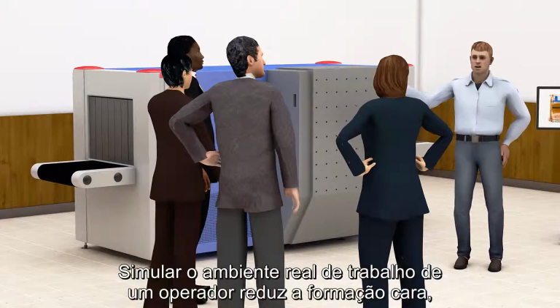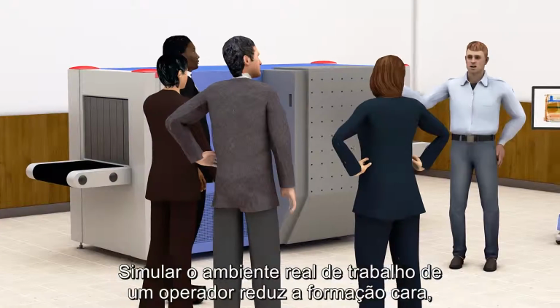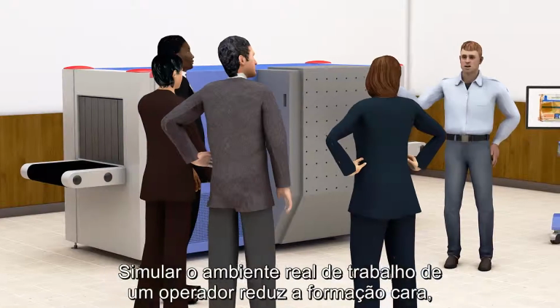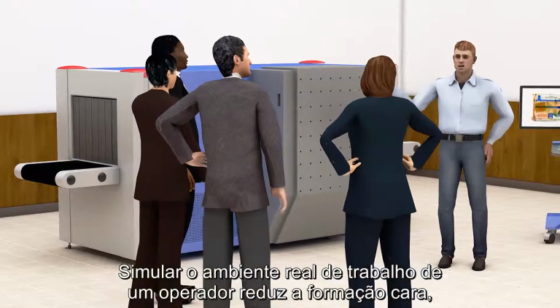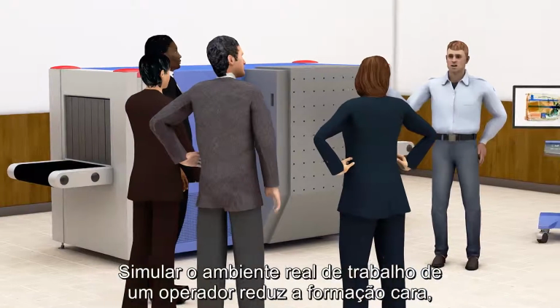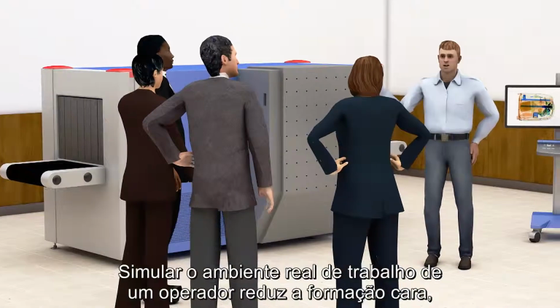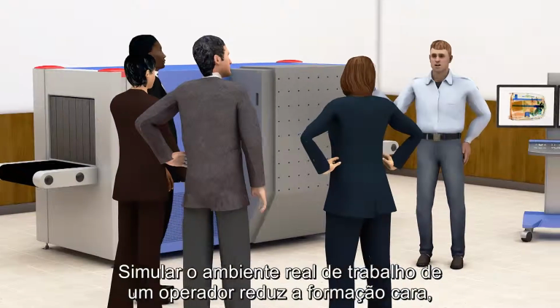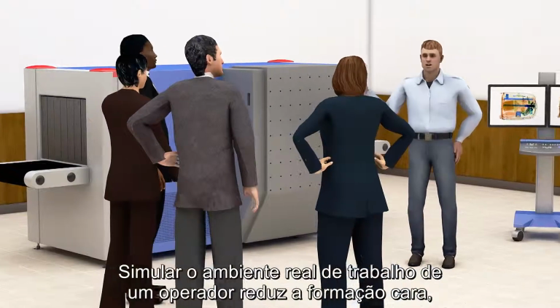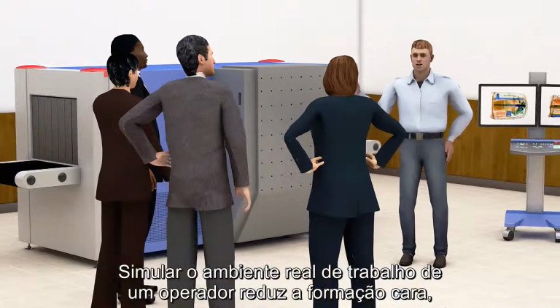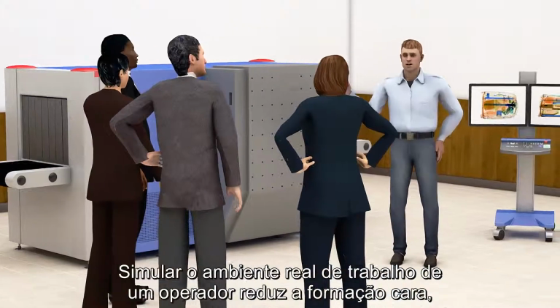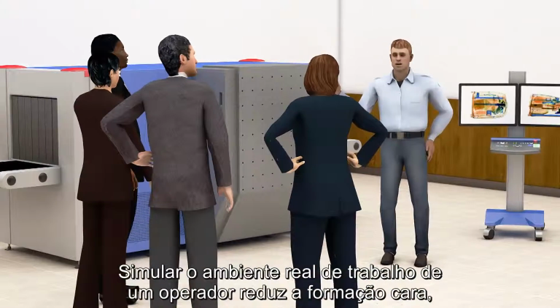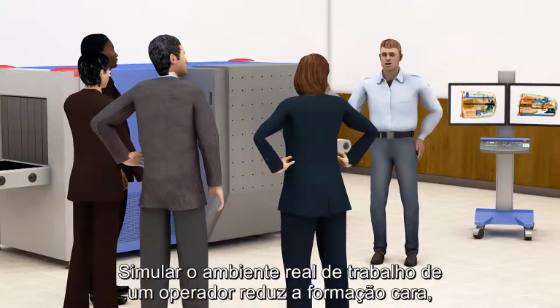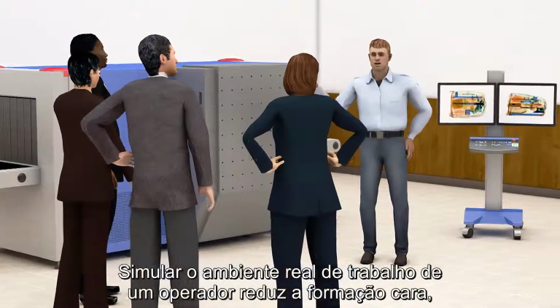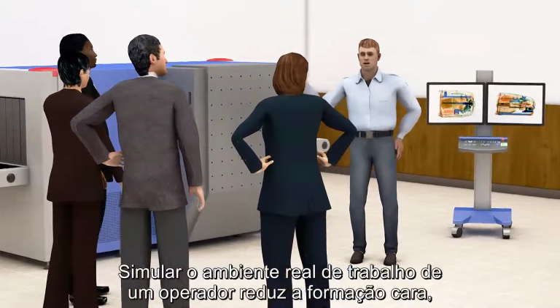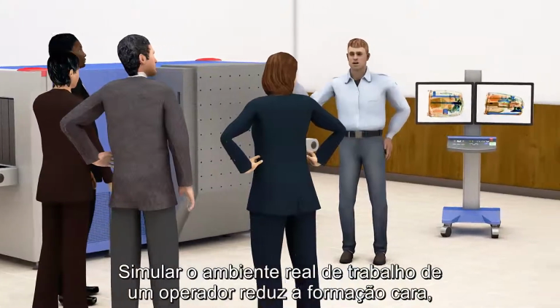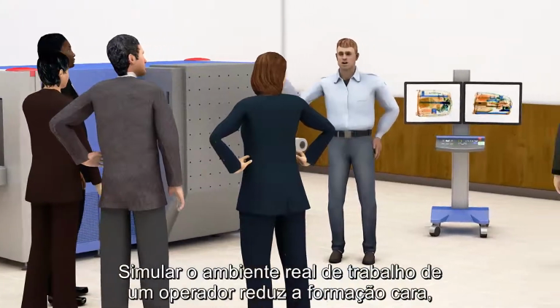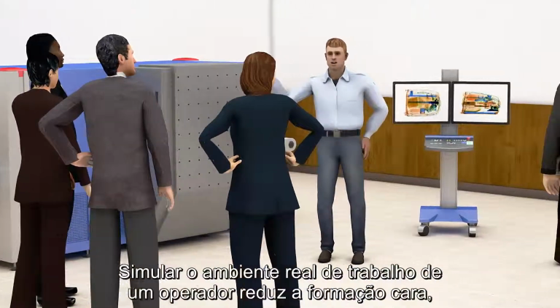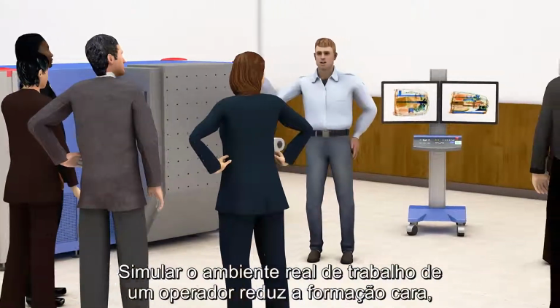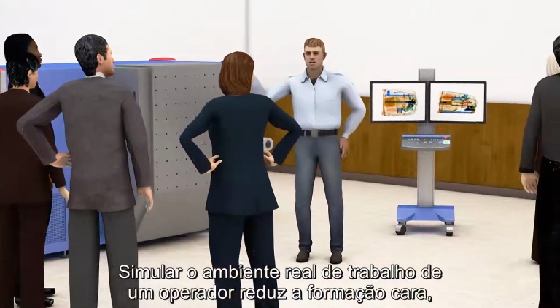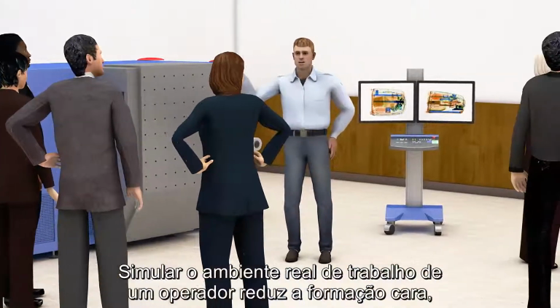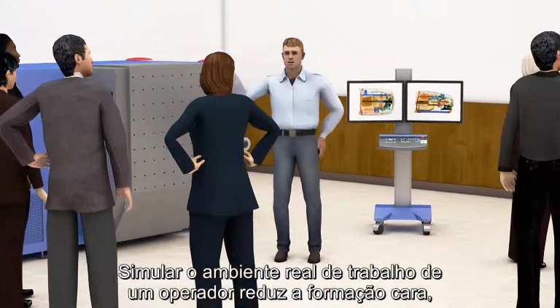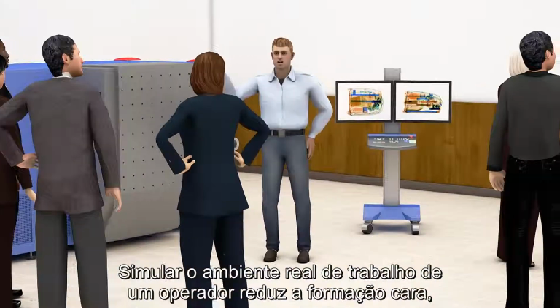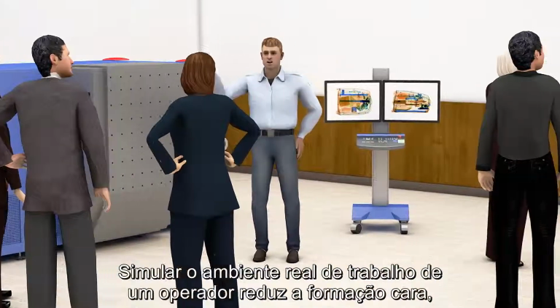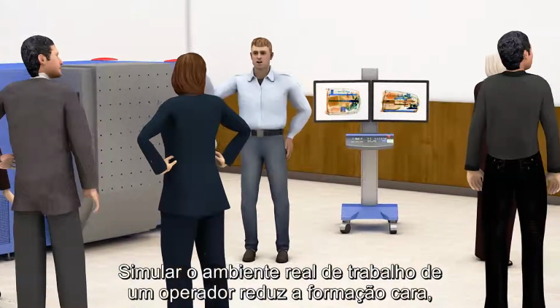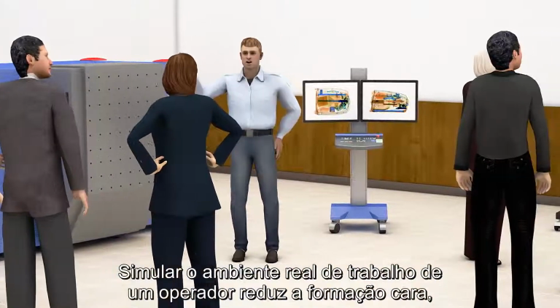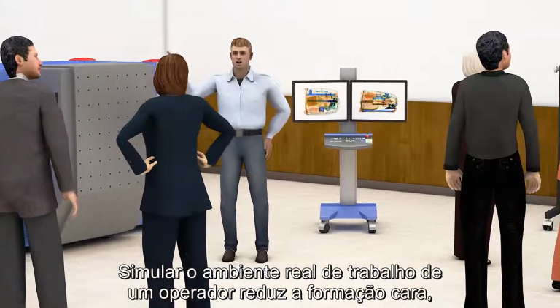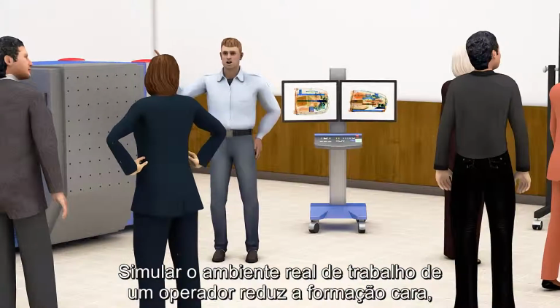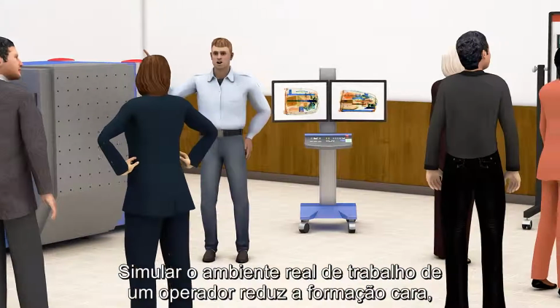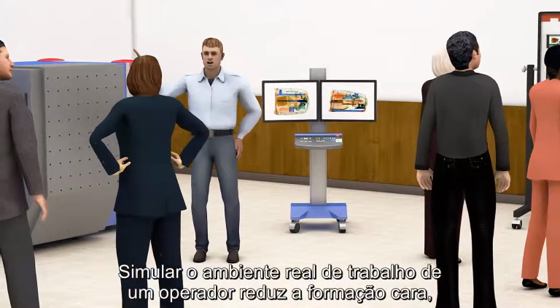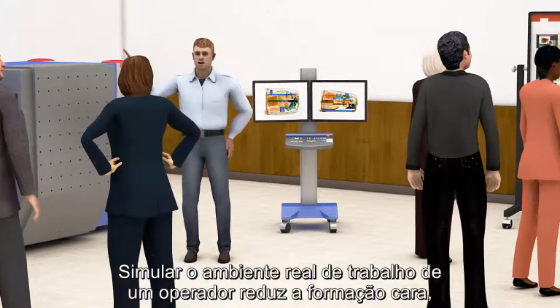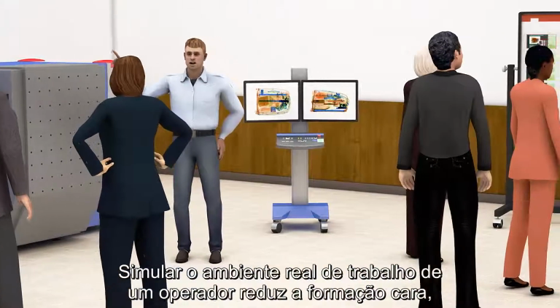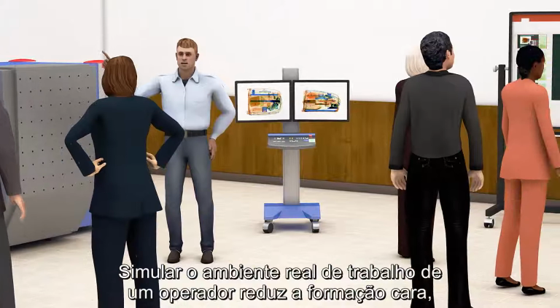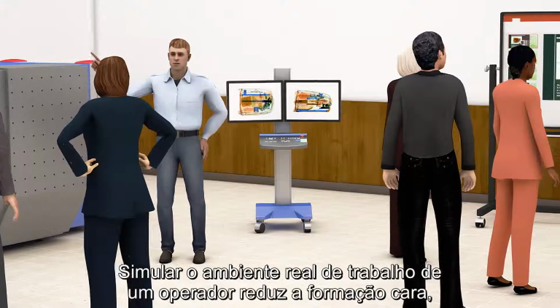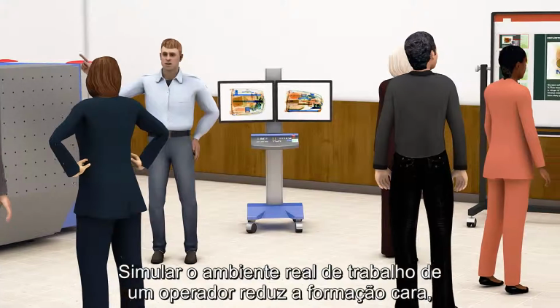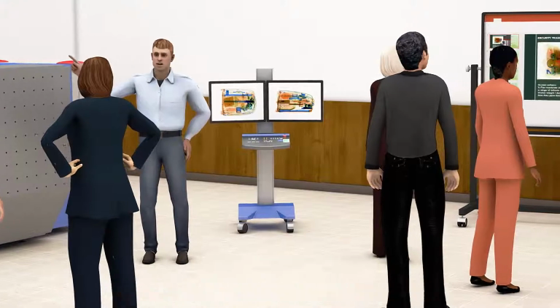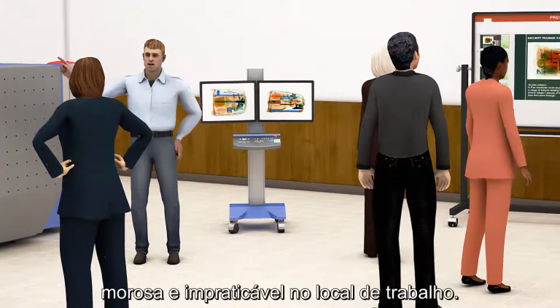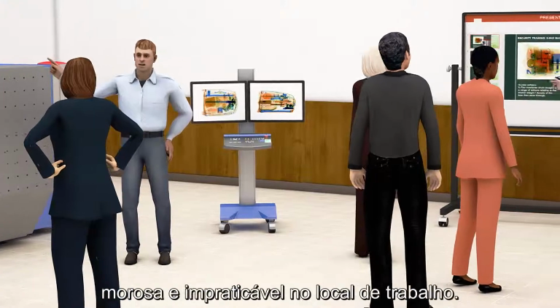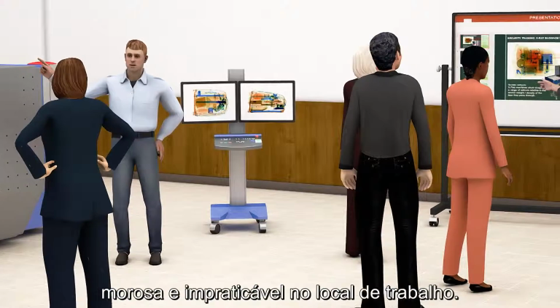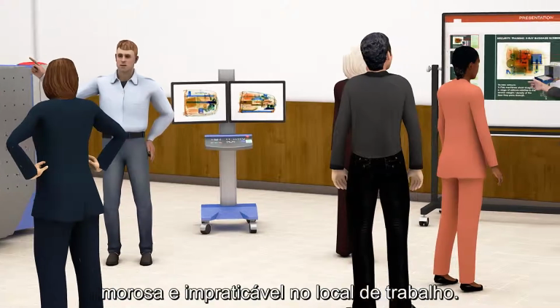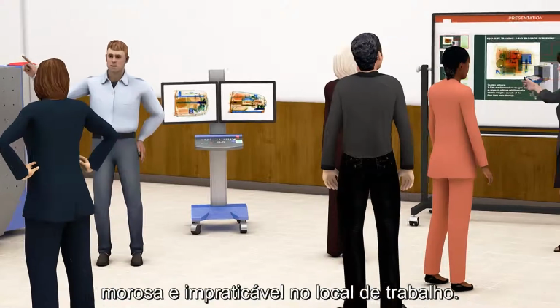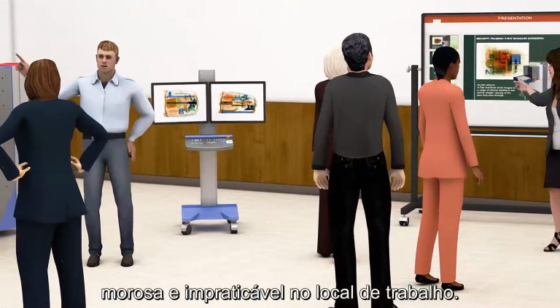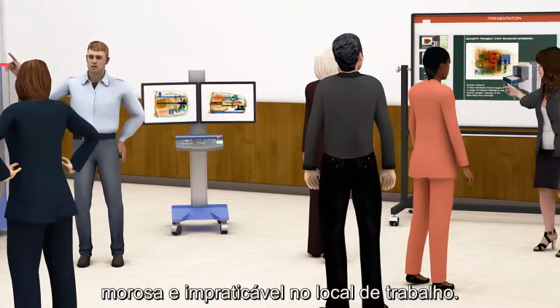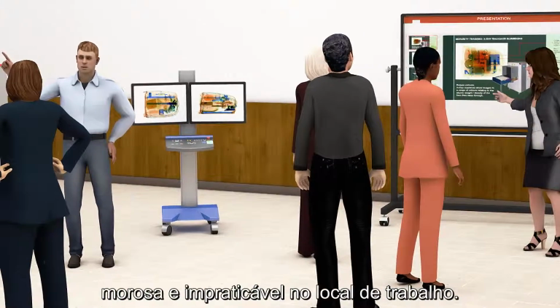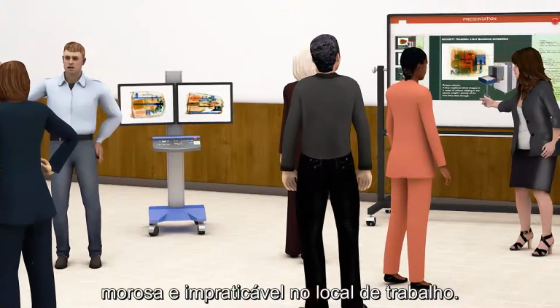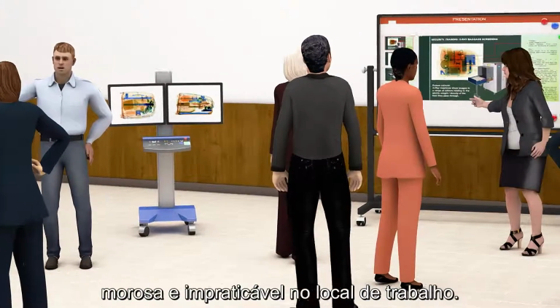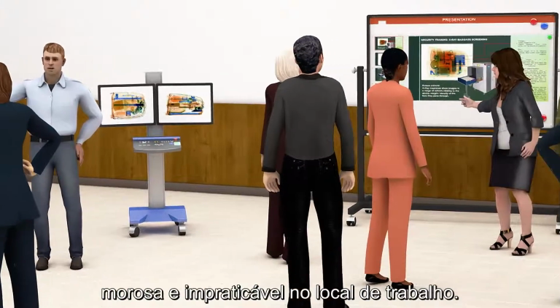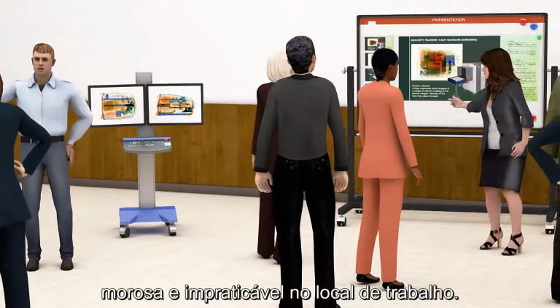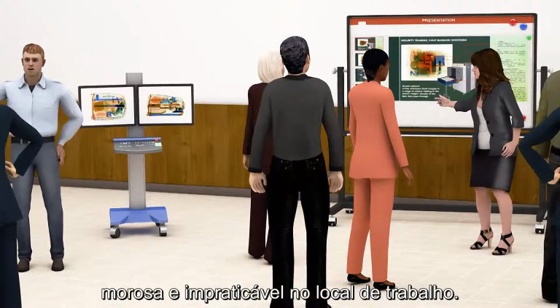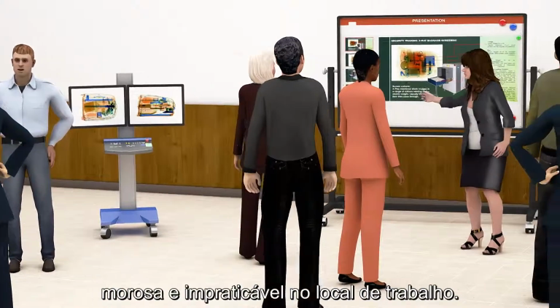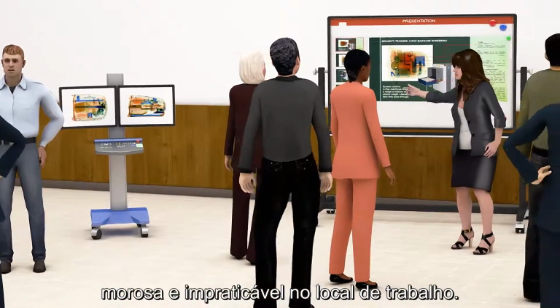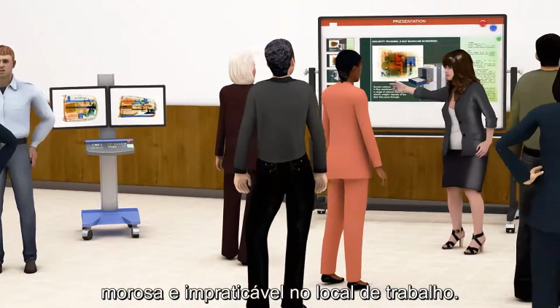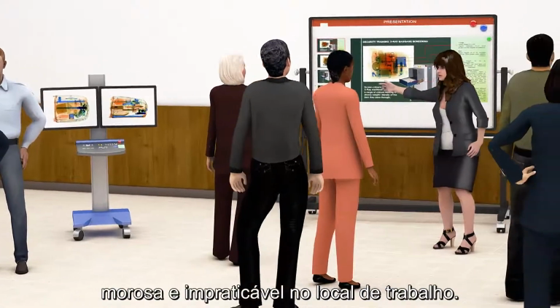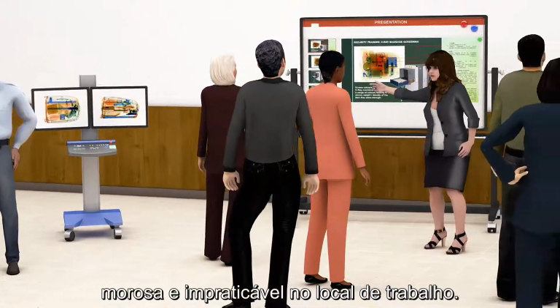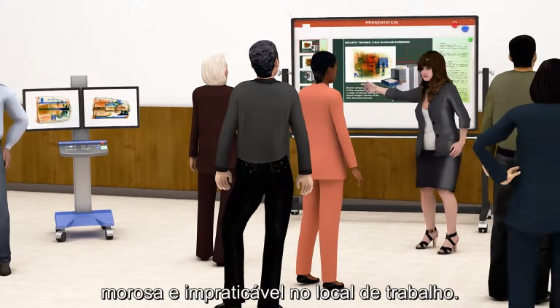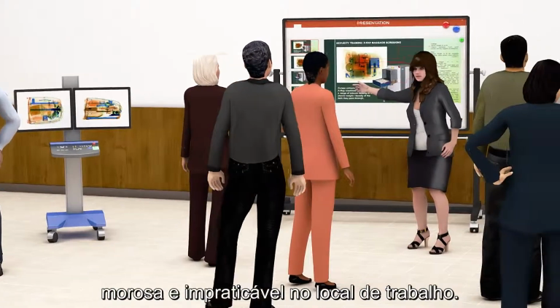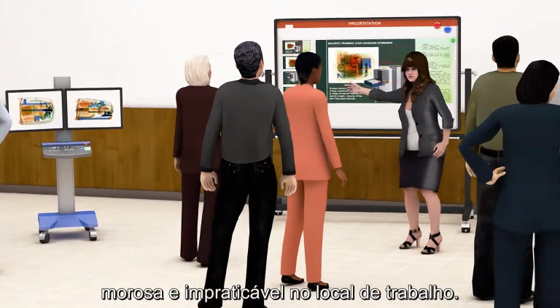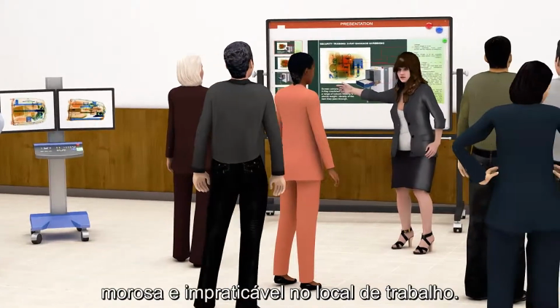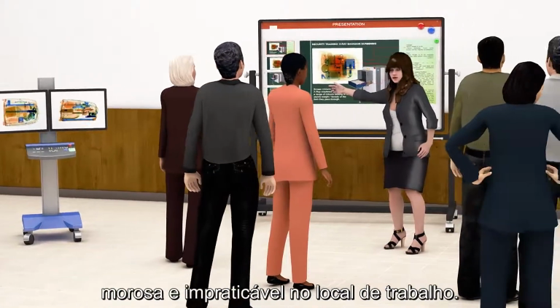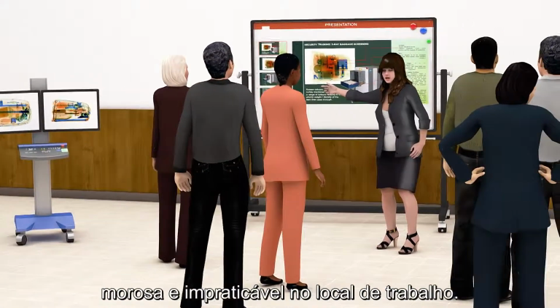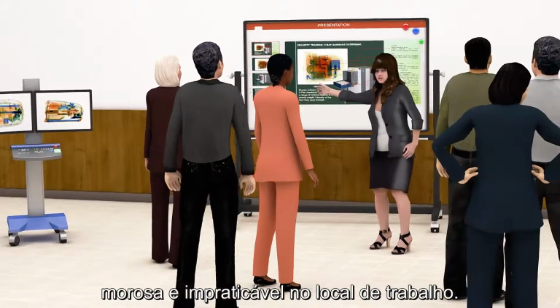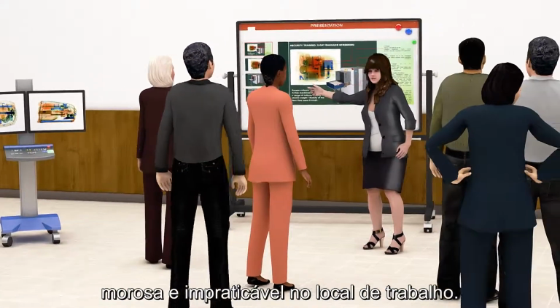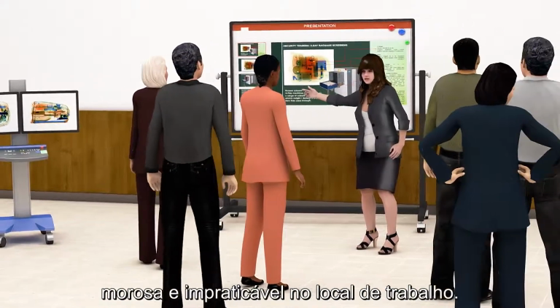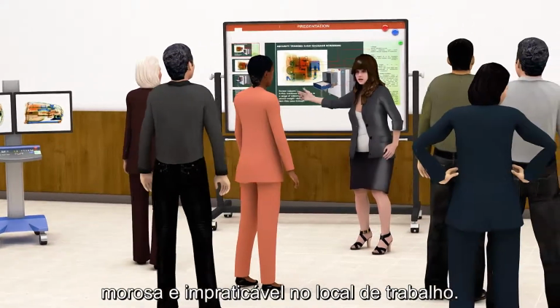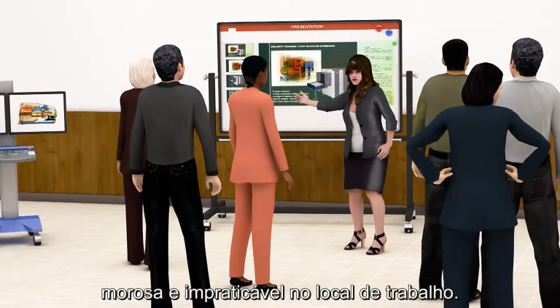Simulating the screener's real-work environment reduces expensive, time-consuming and impractical on-the-job training.